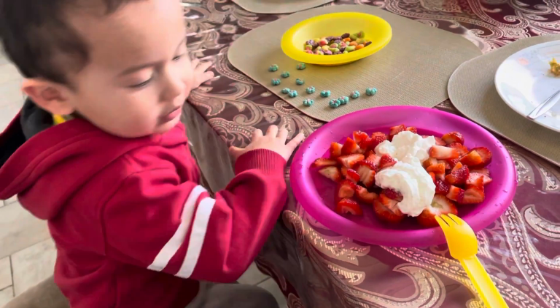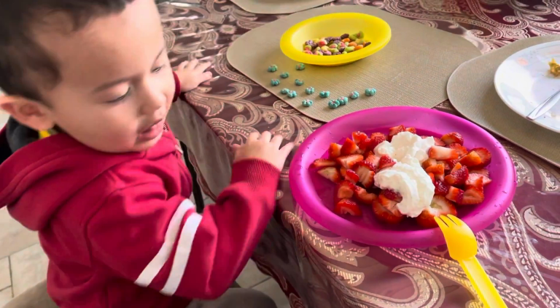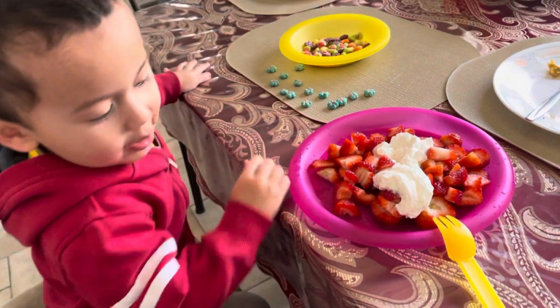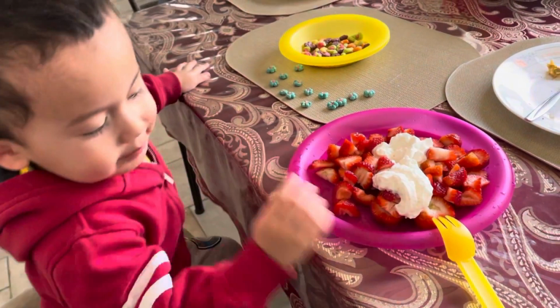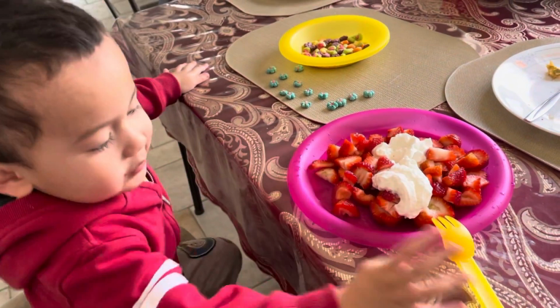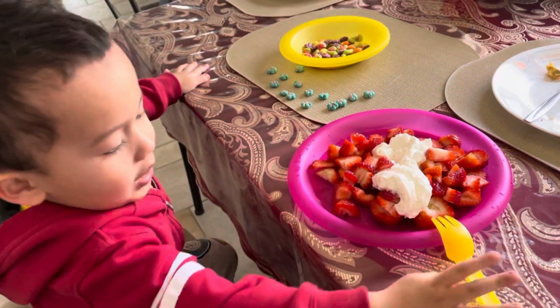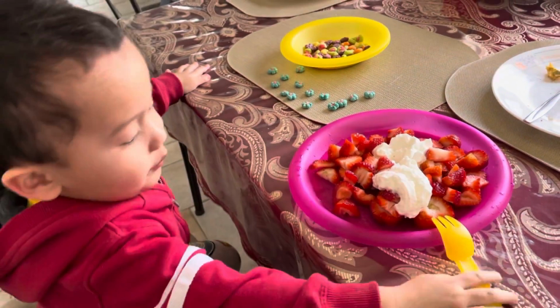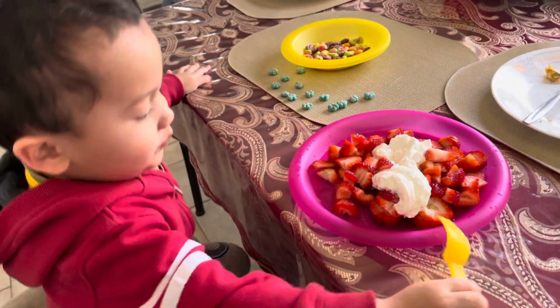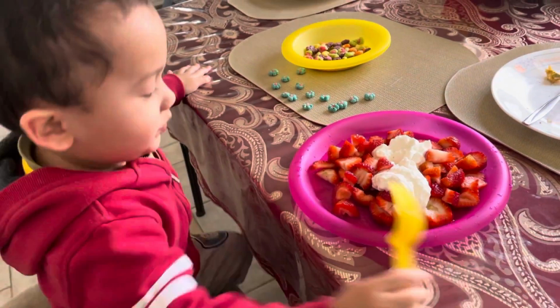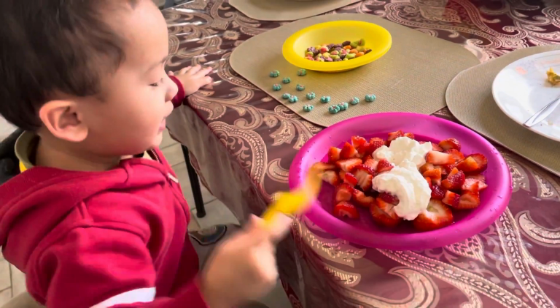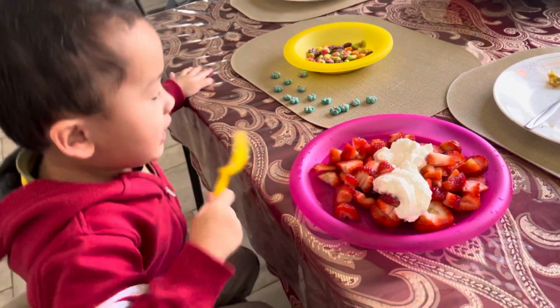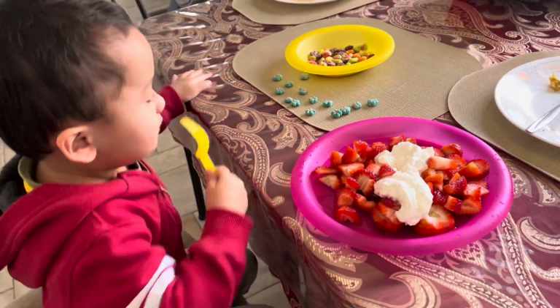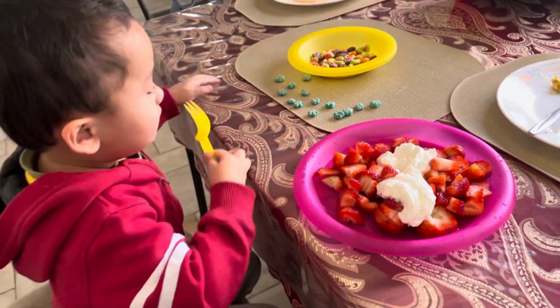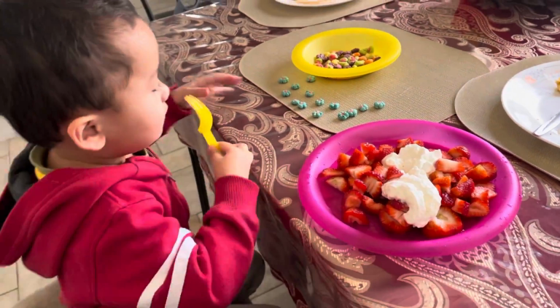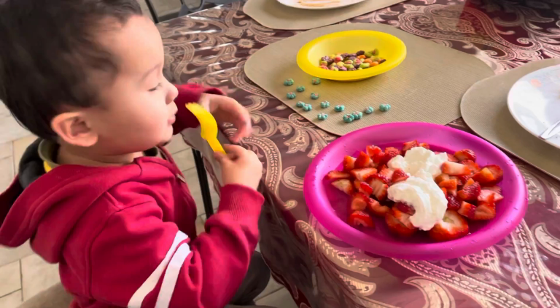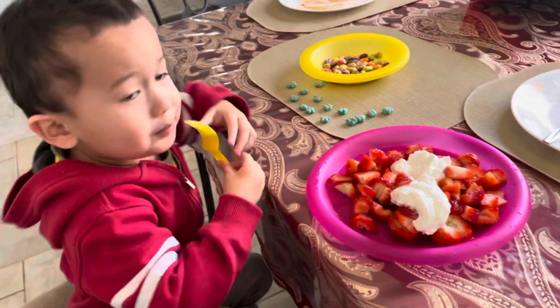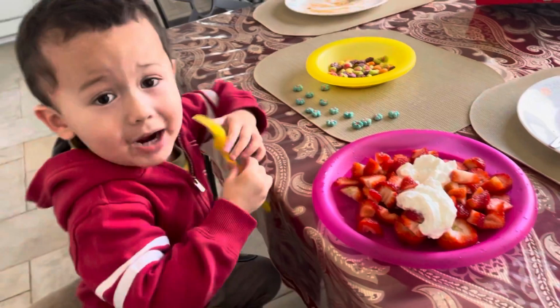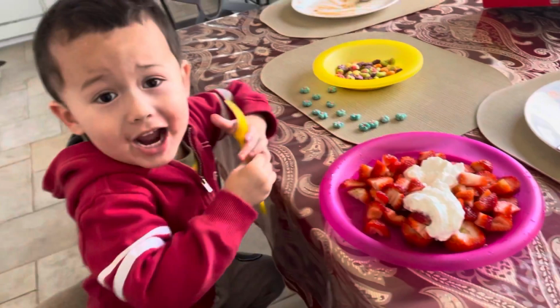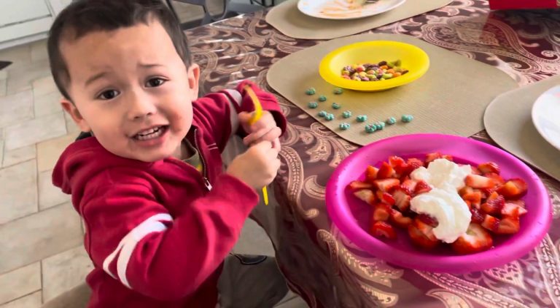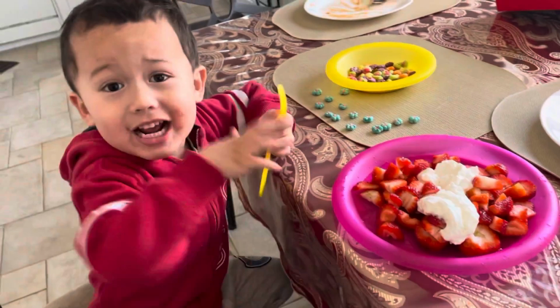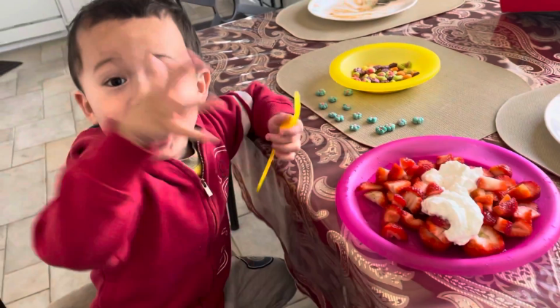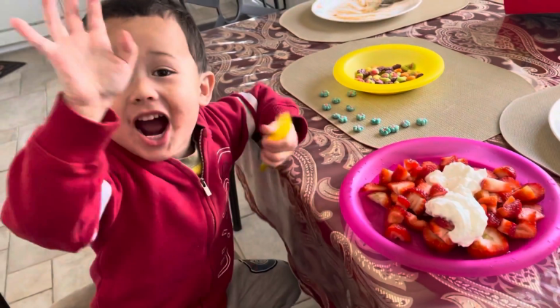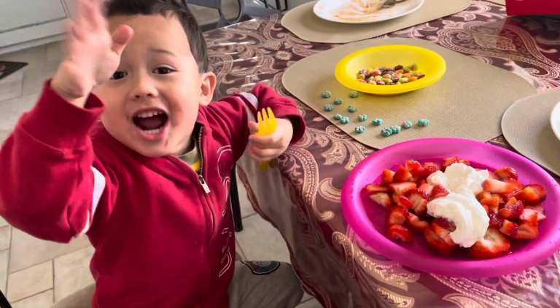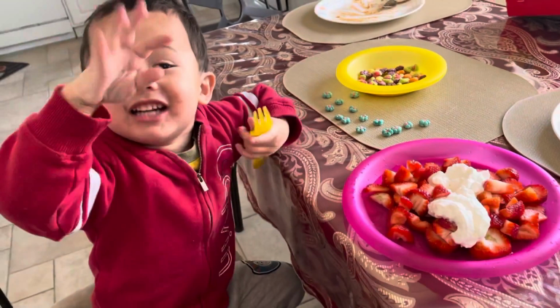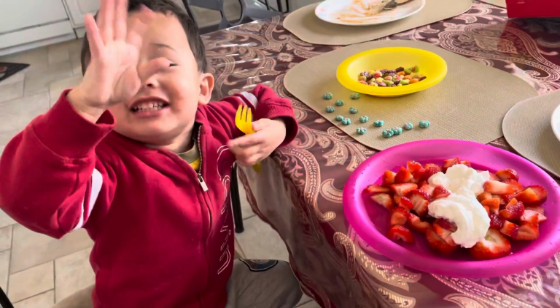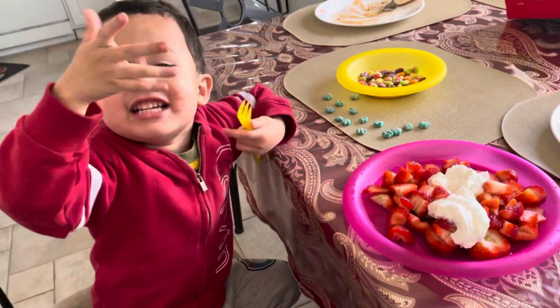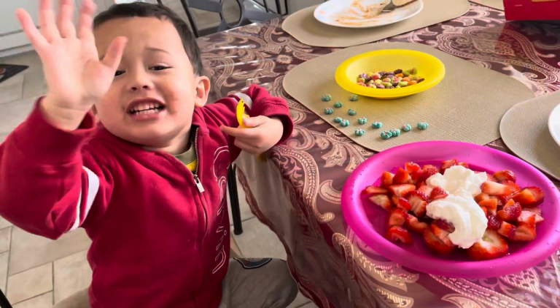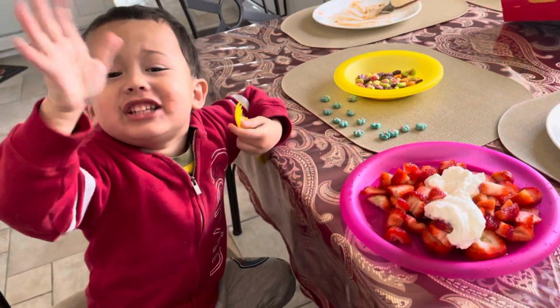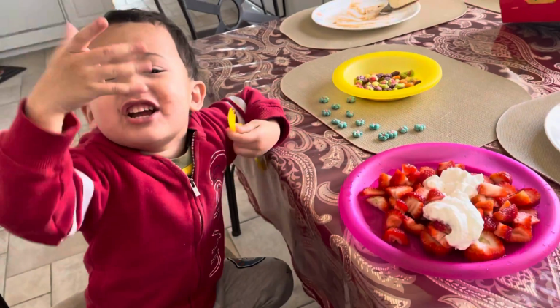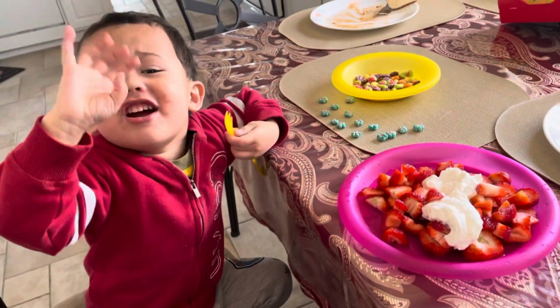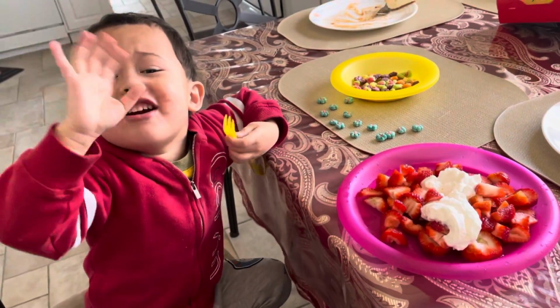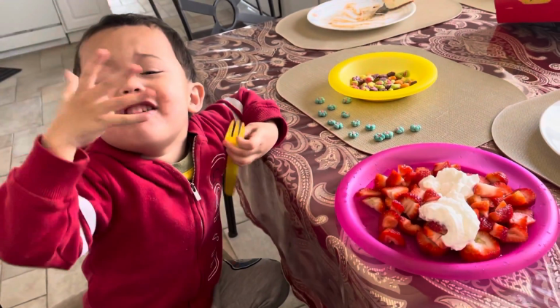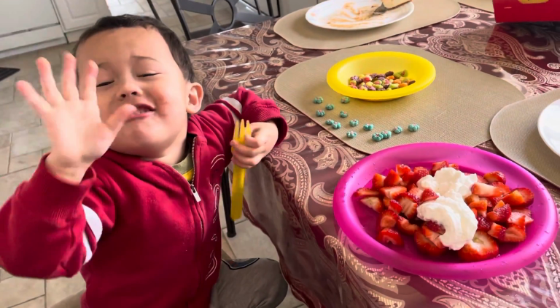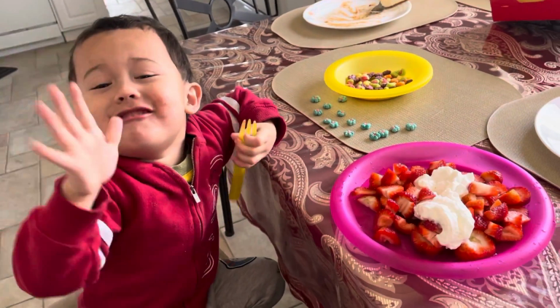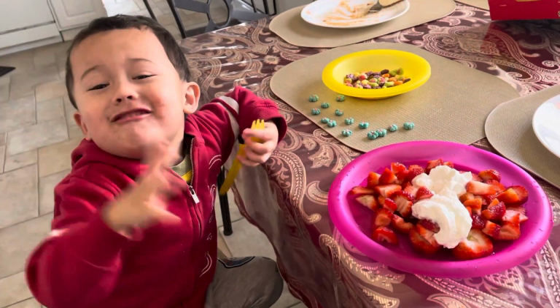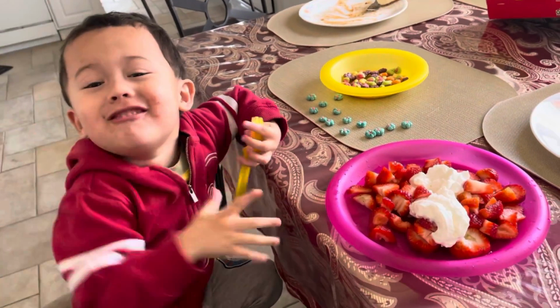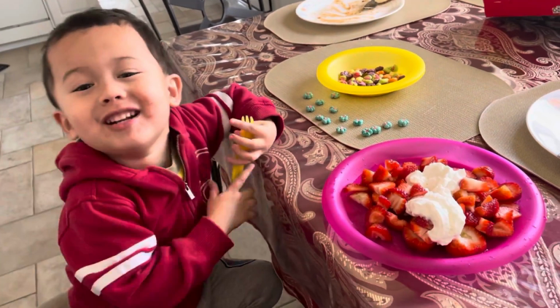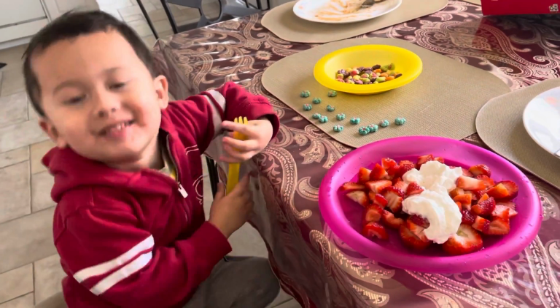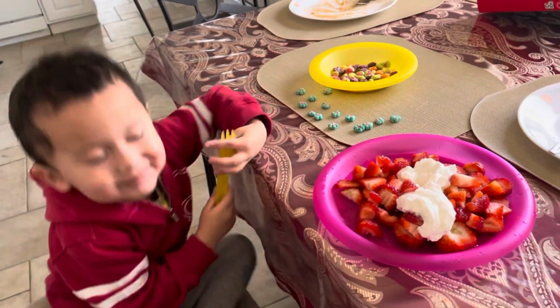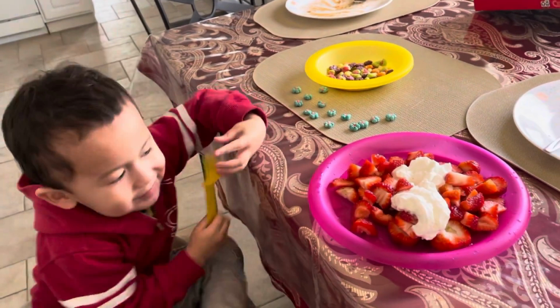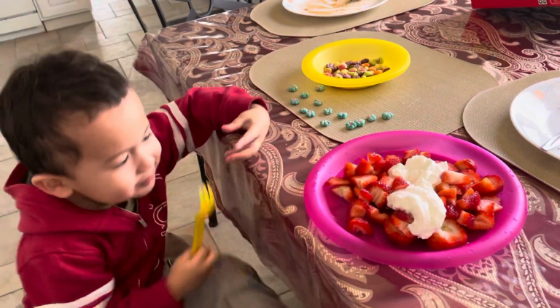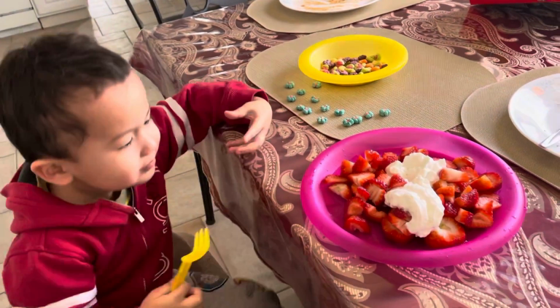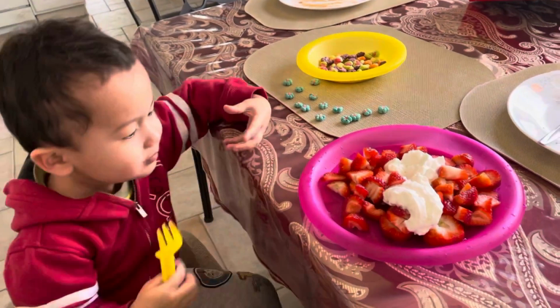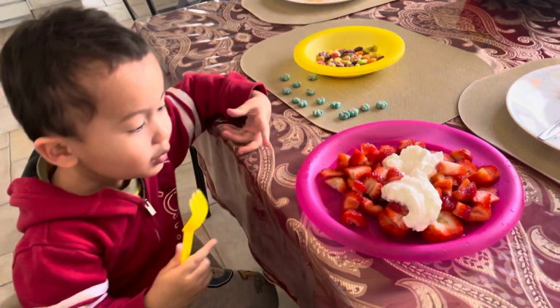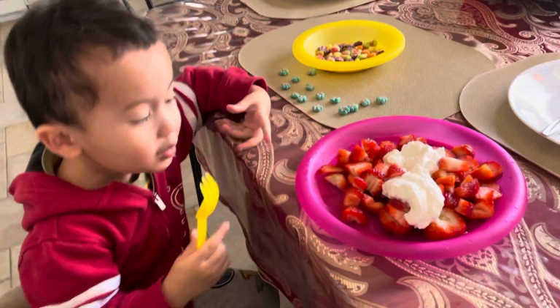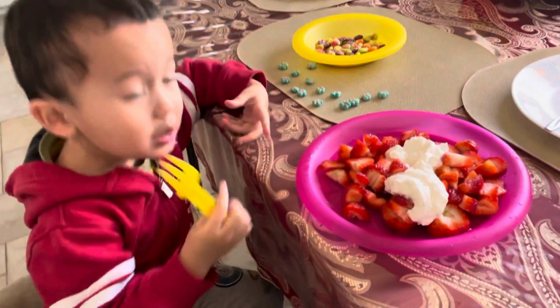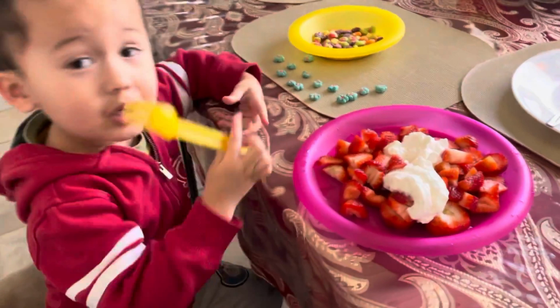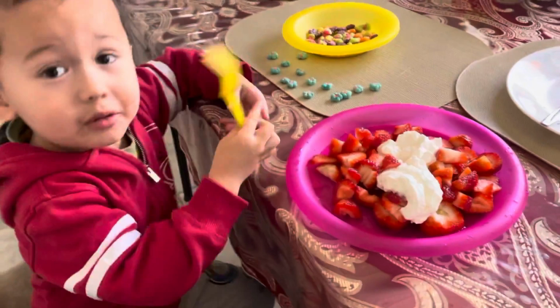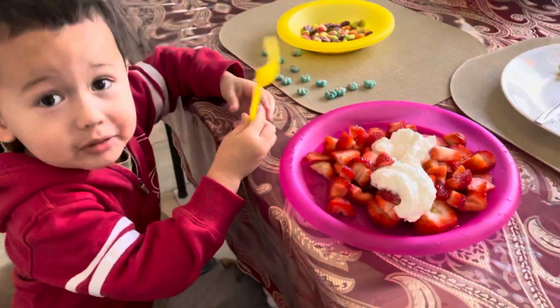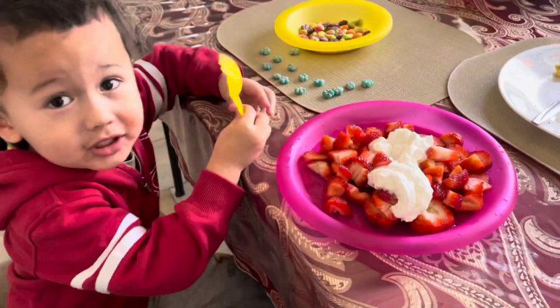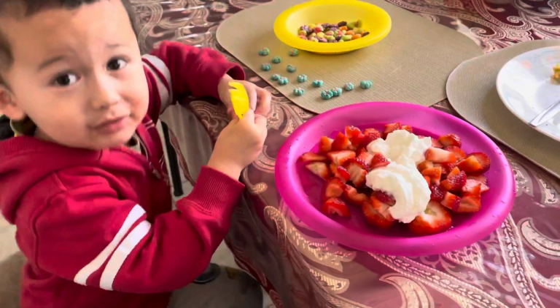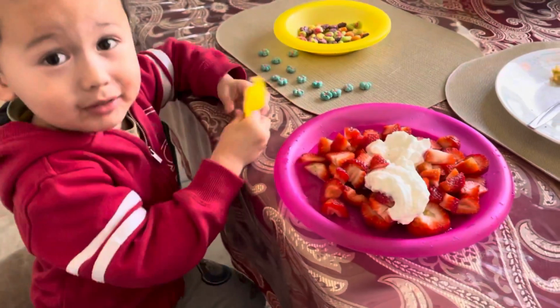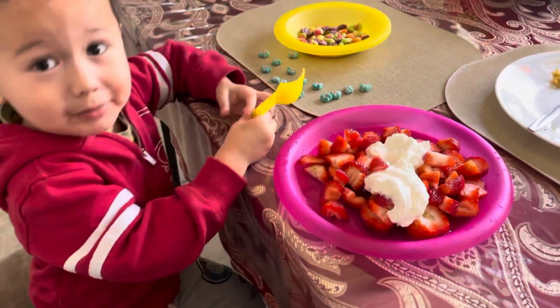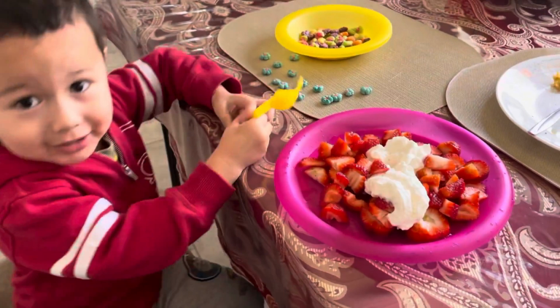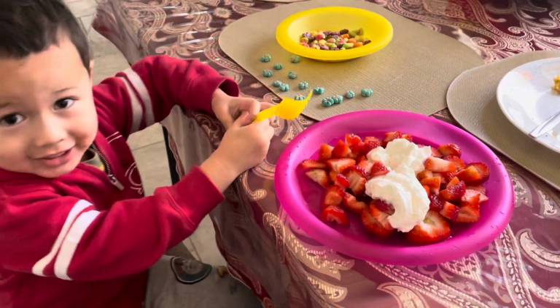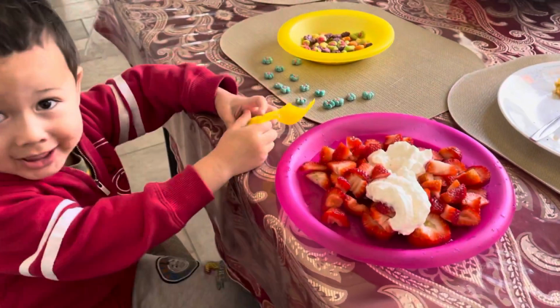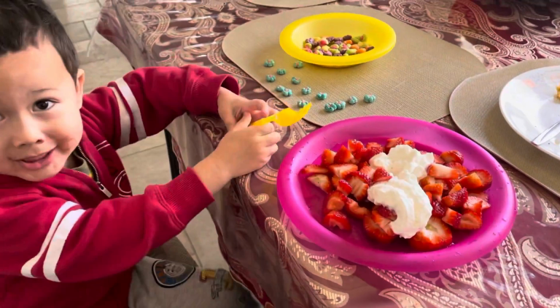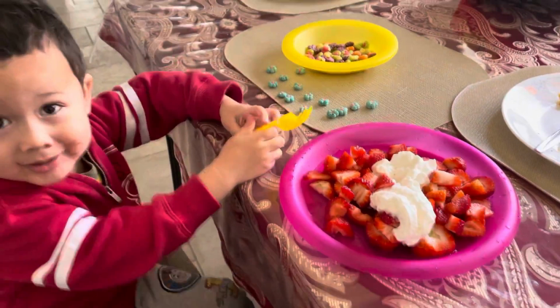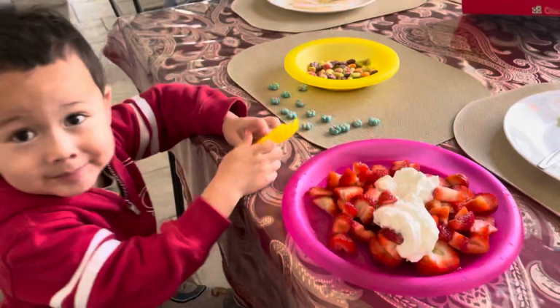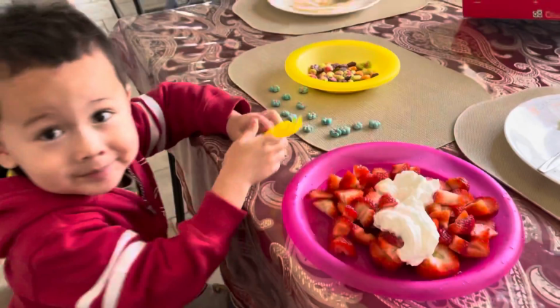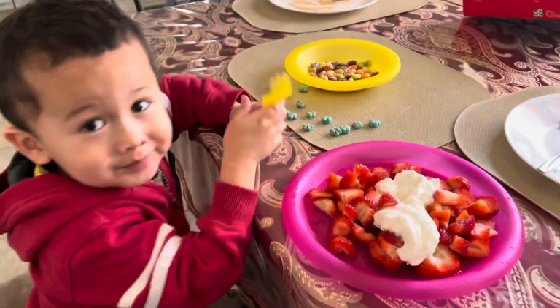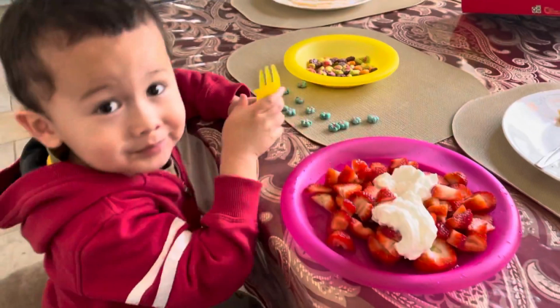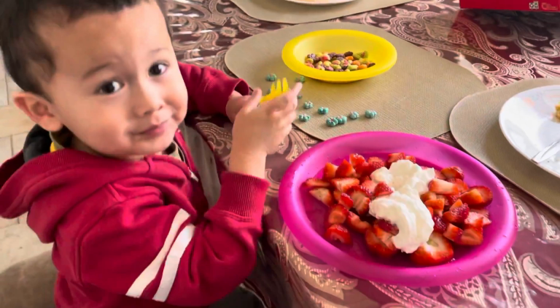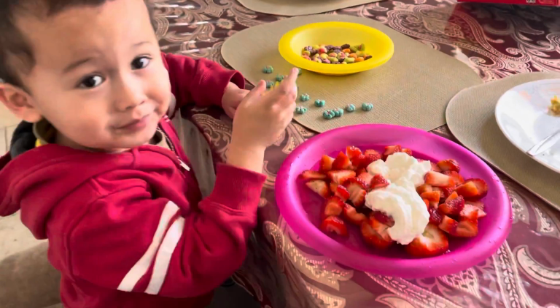We say bye guys now! Bye guys, see you soon! Click the red button, okay? Red button.